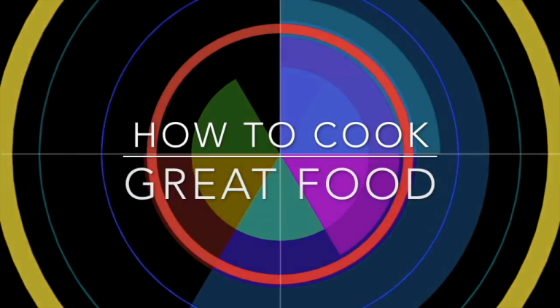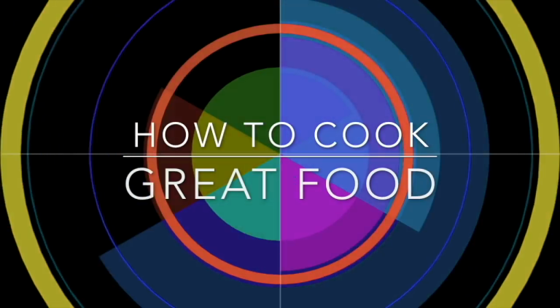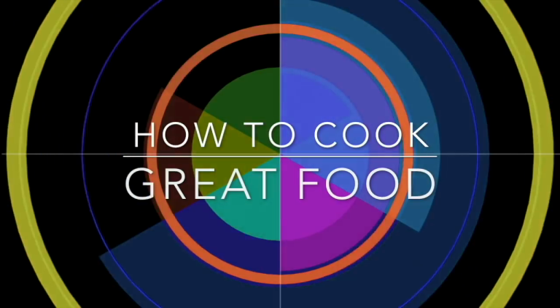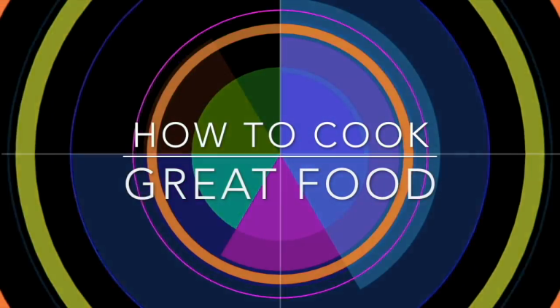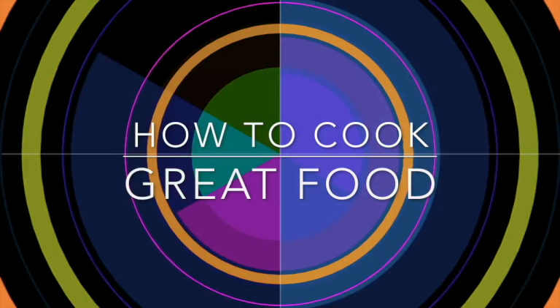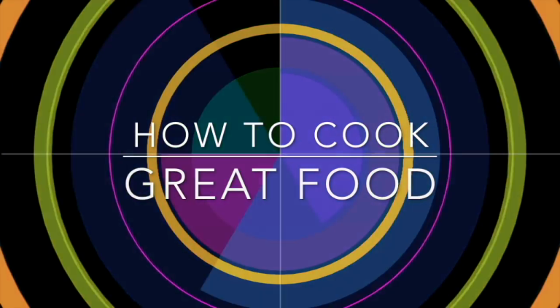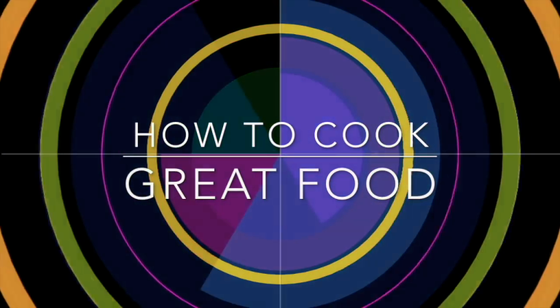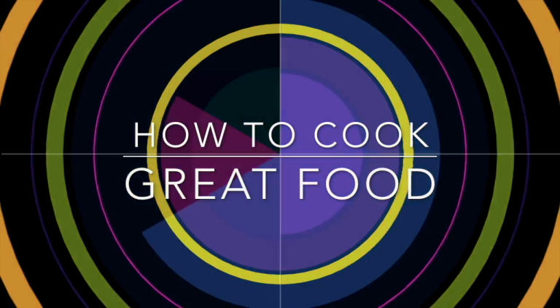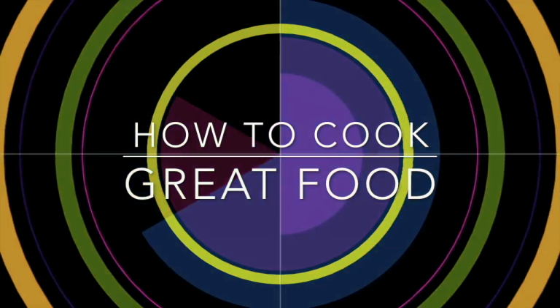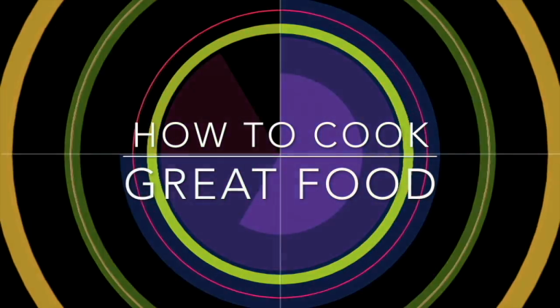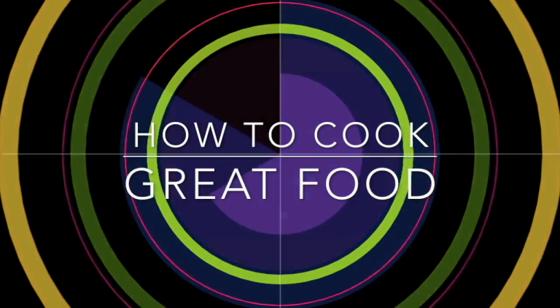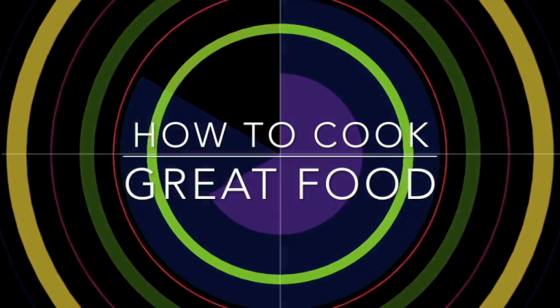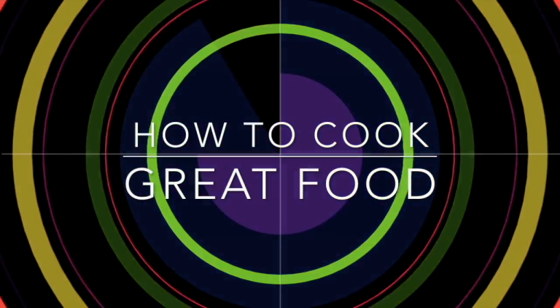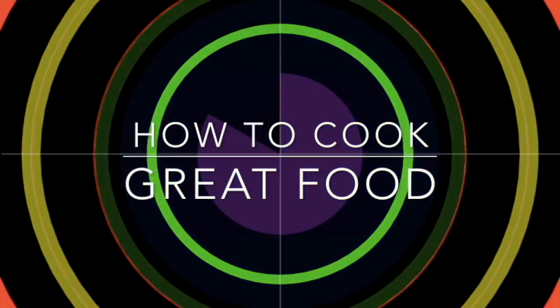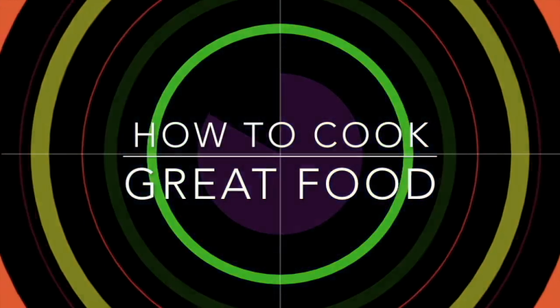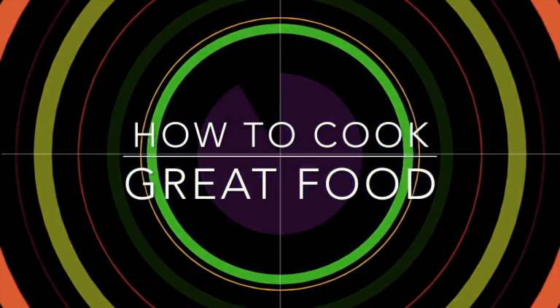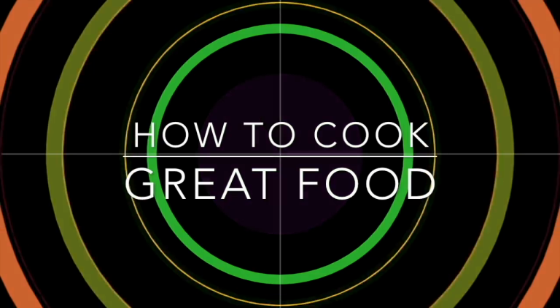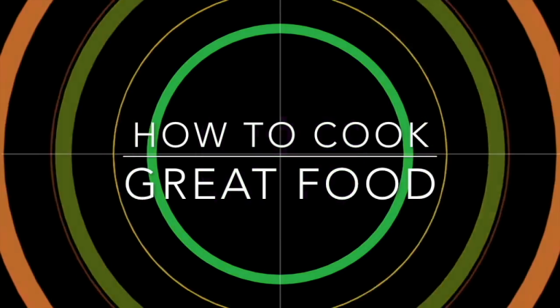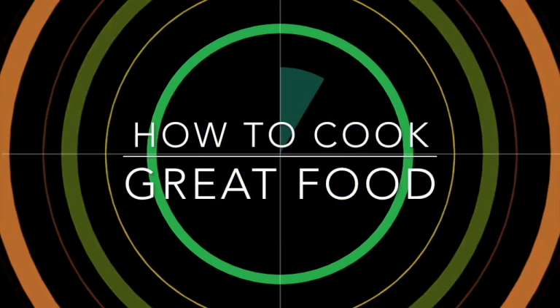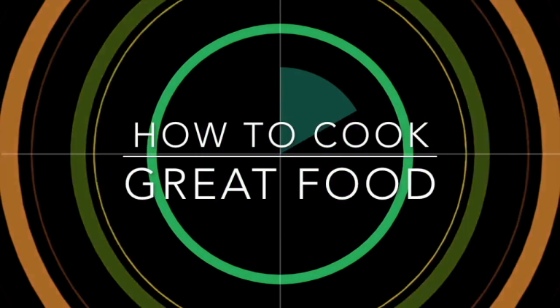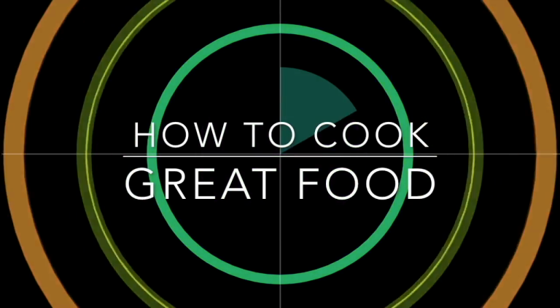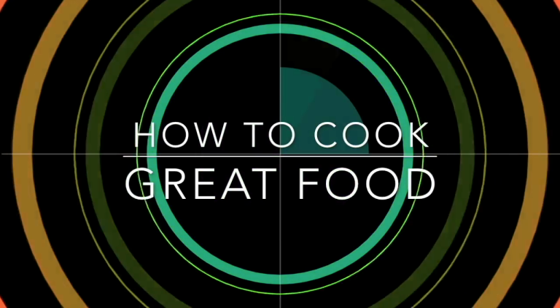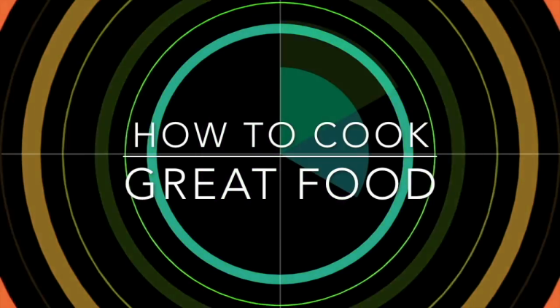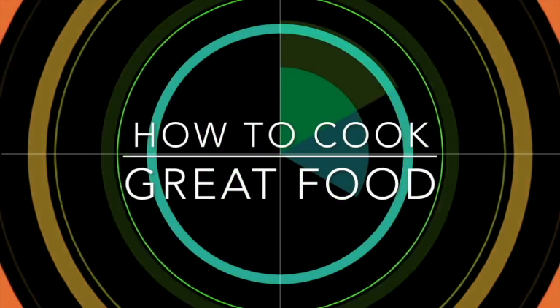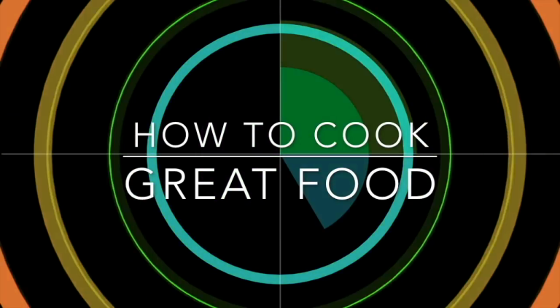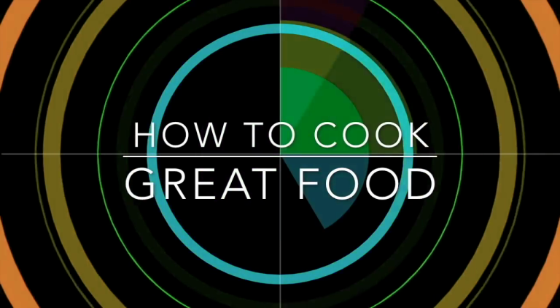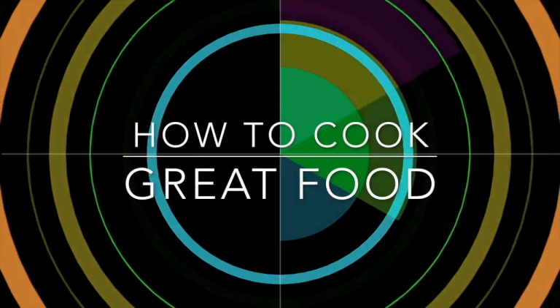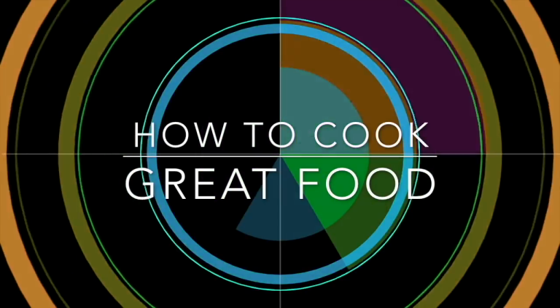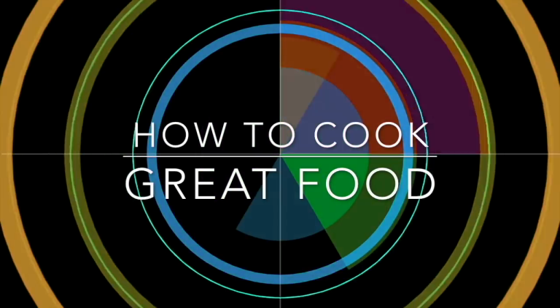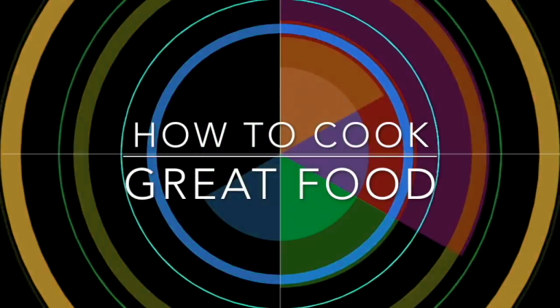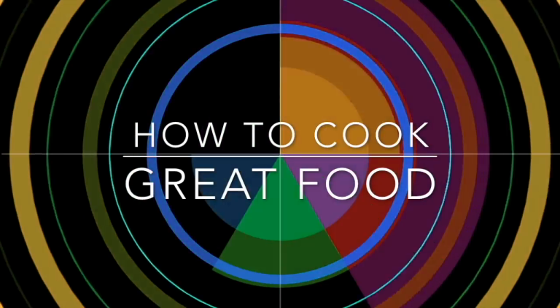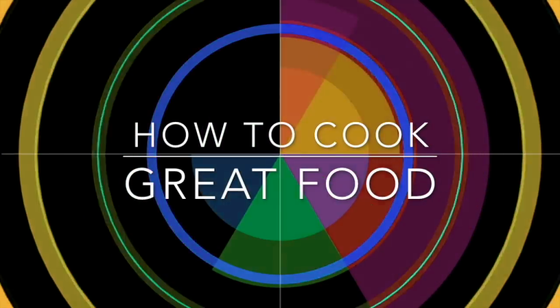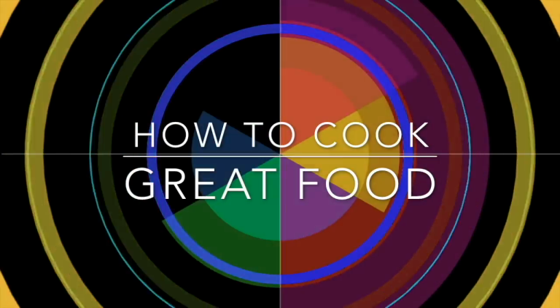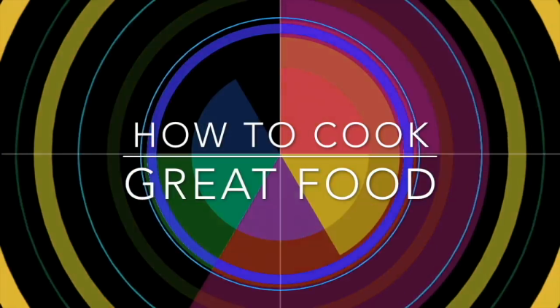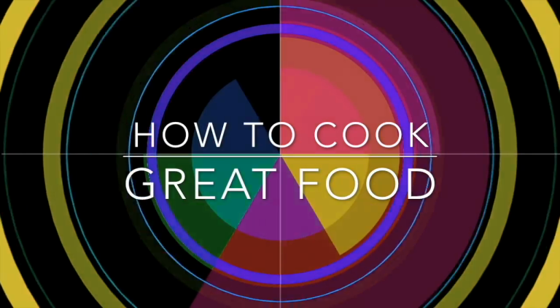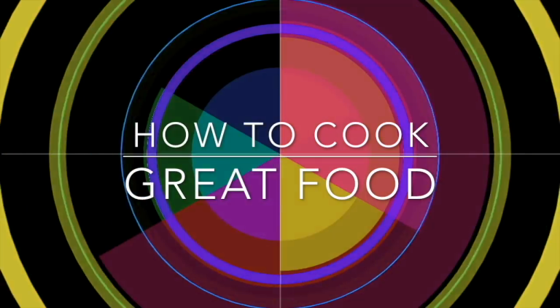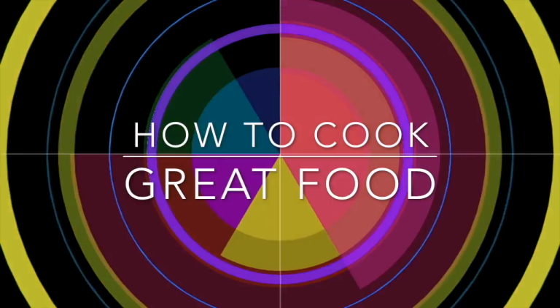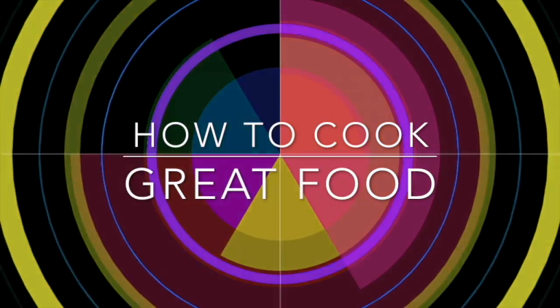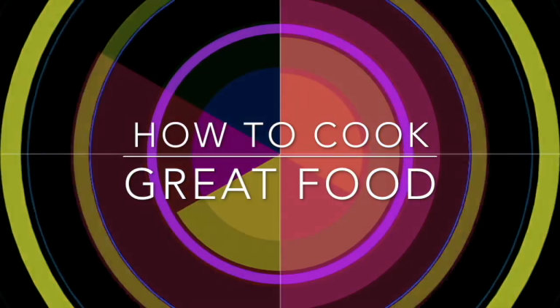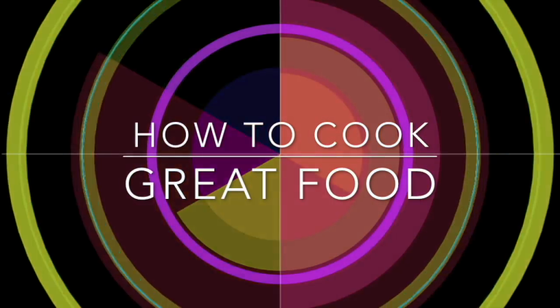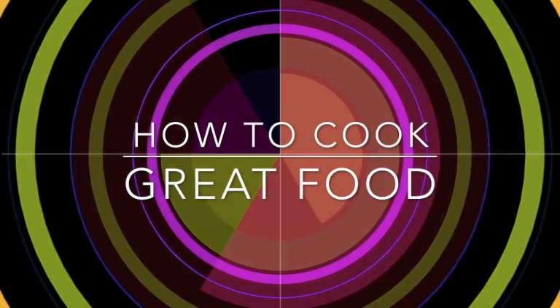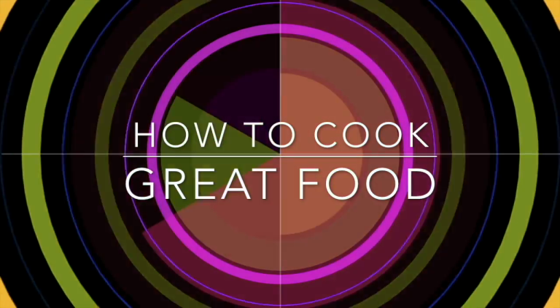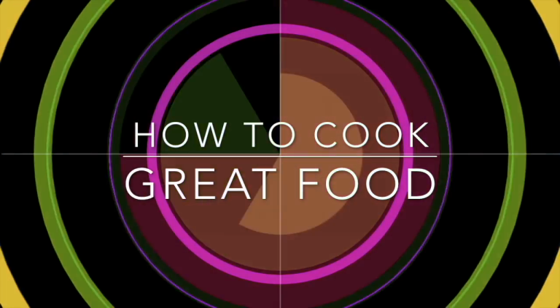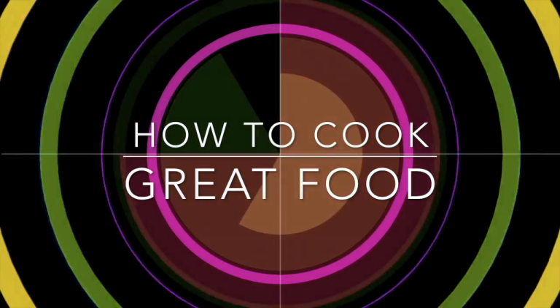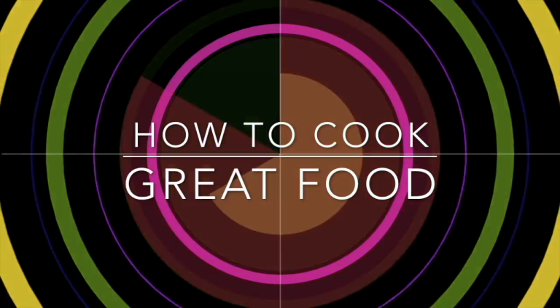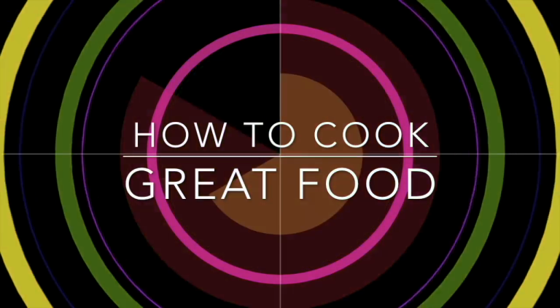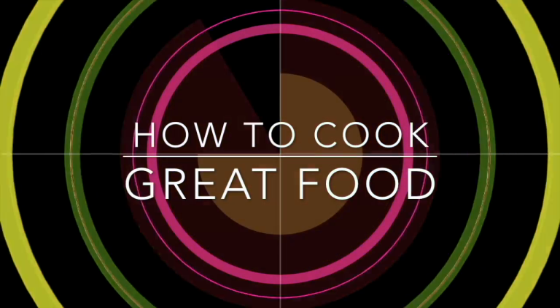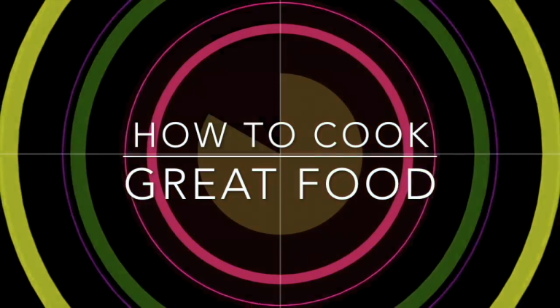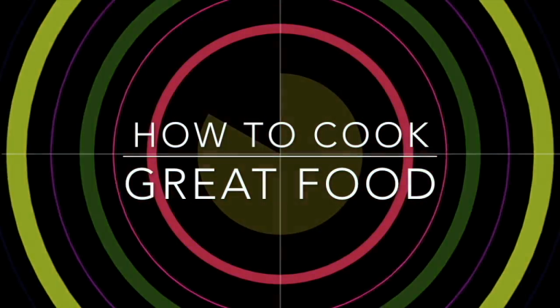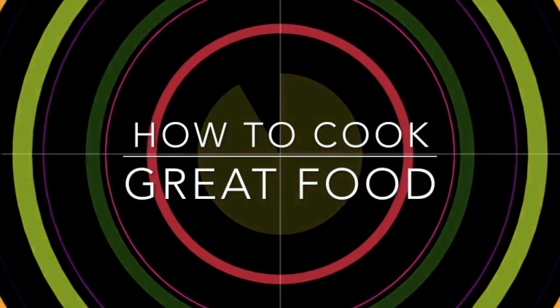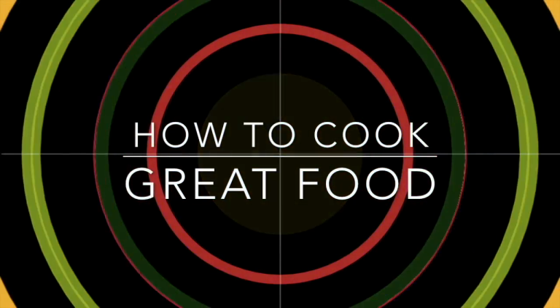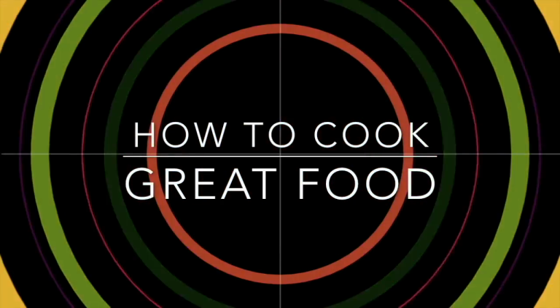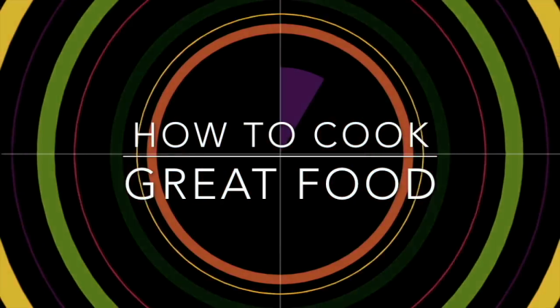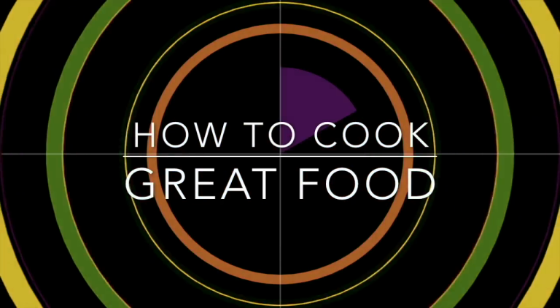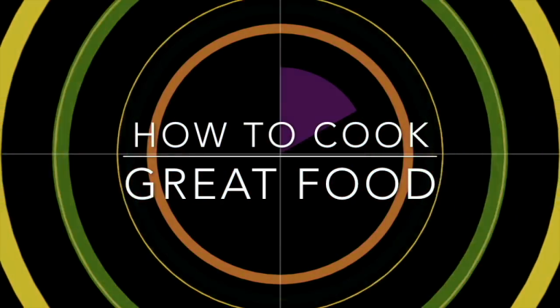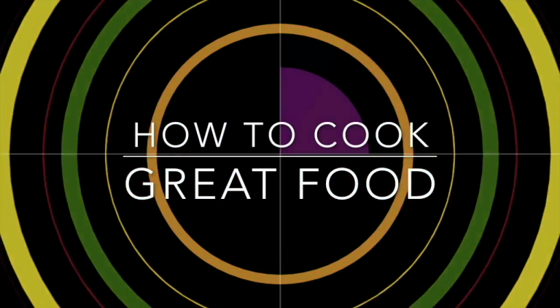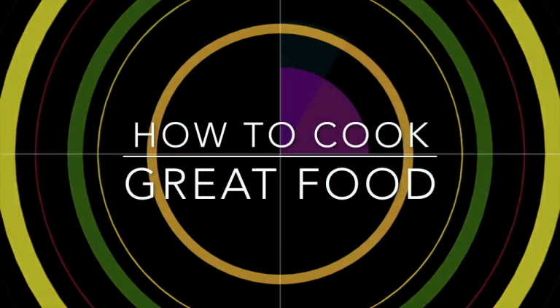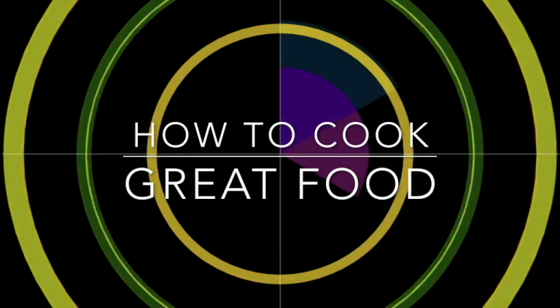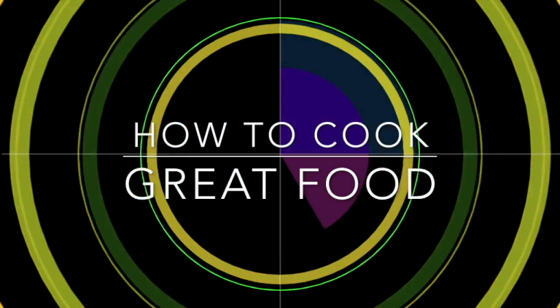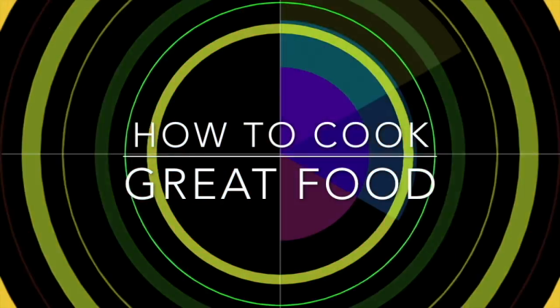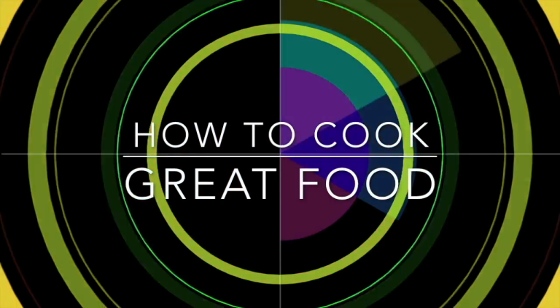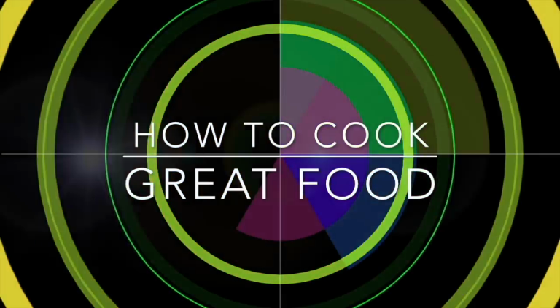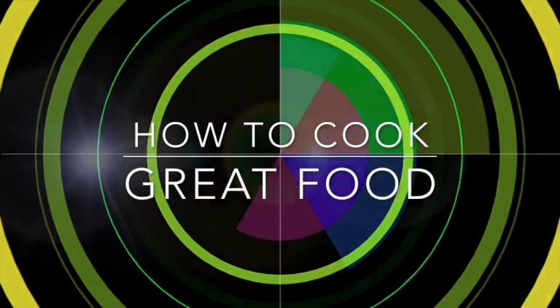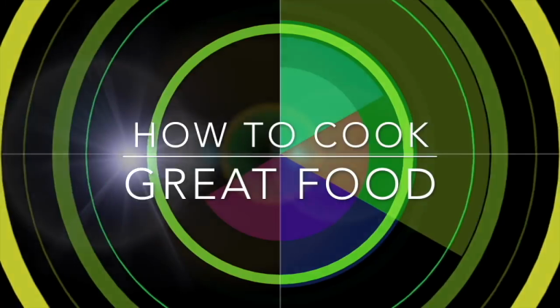With thousands of recipes and millions of views, why not subscribe to our channel and join the family.